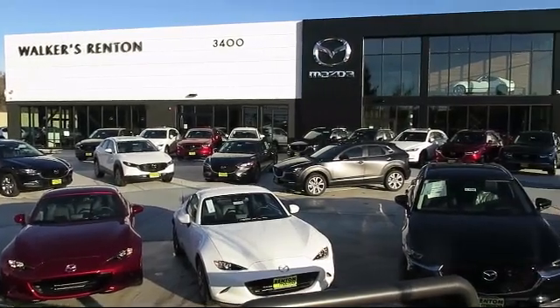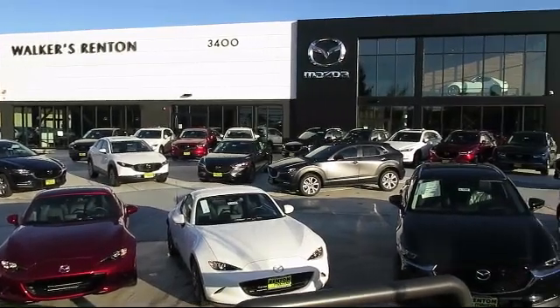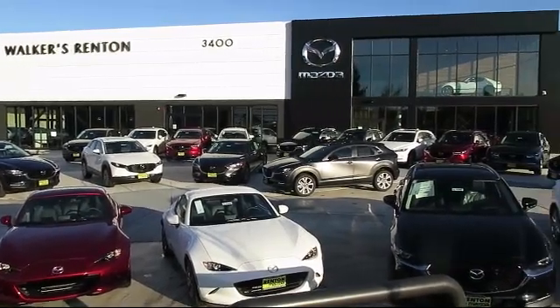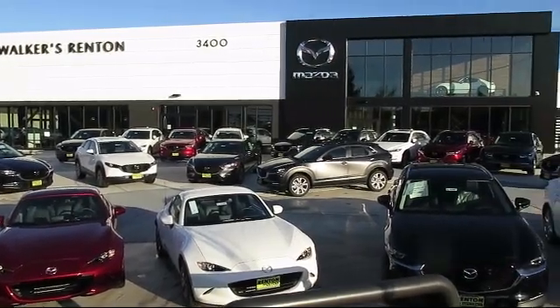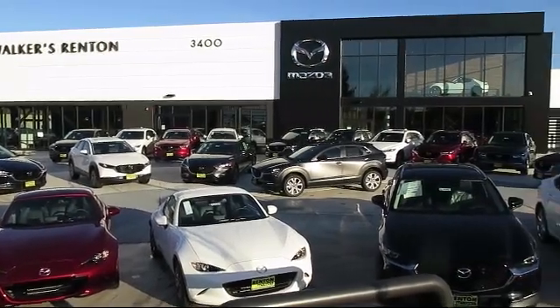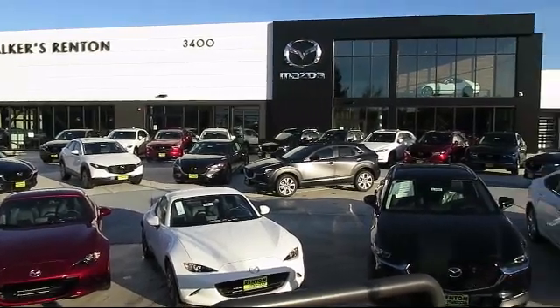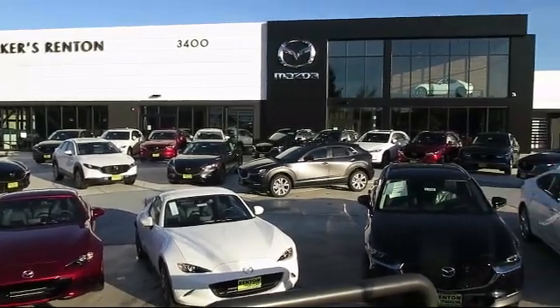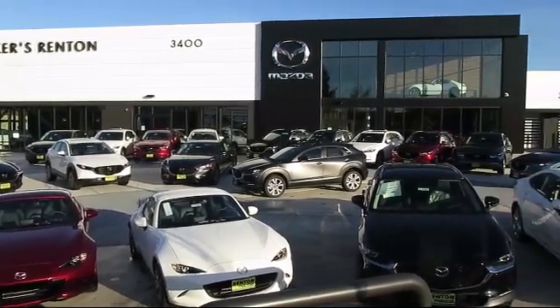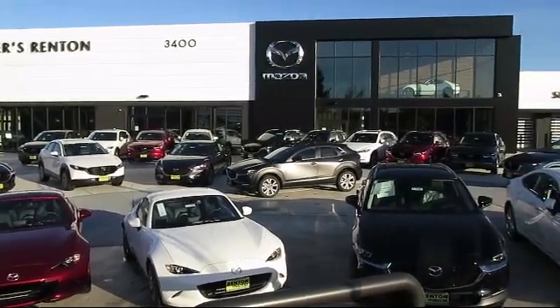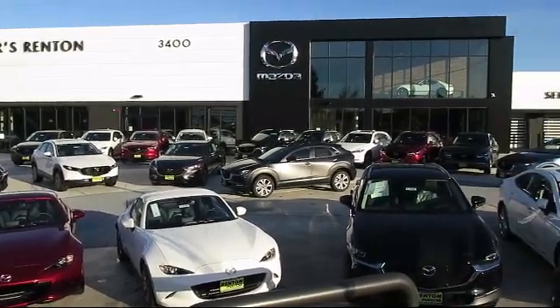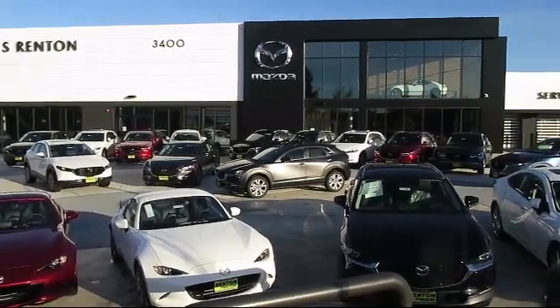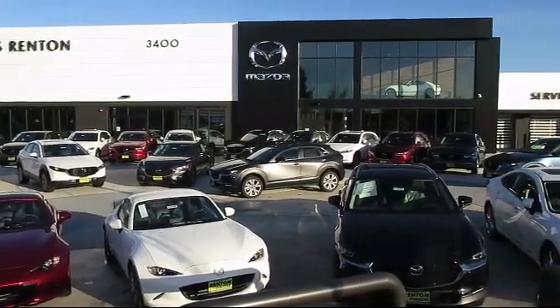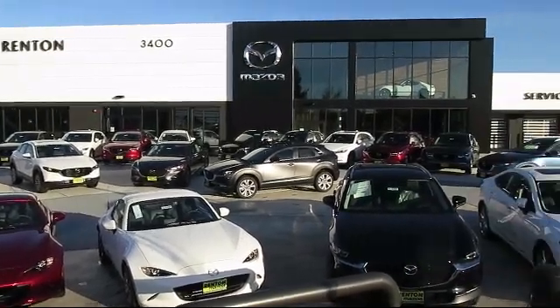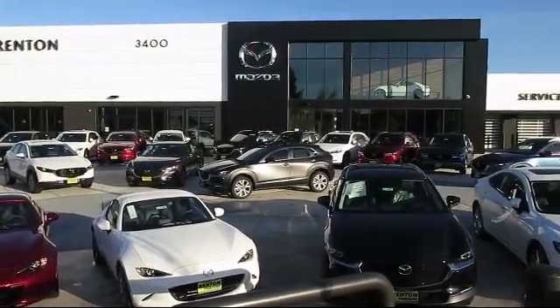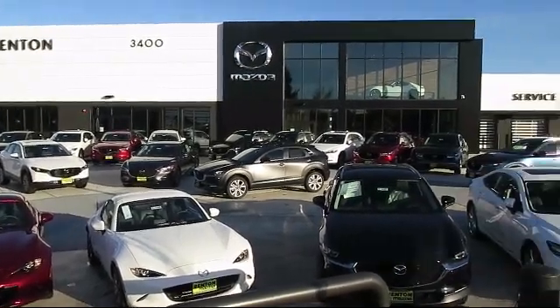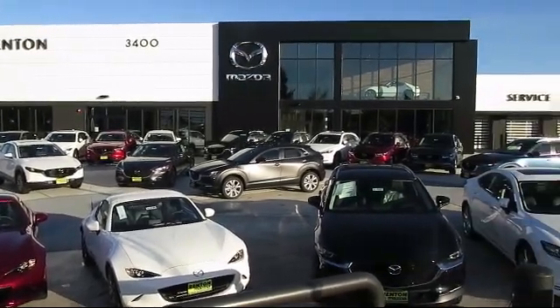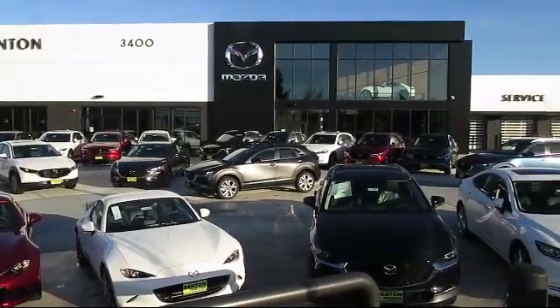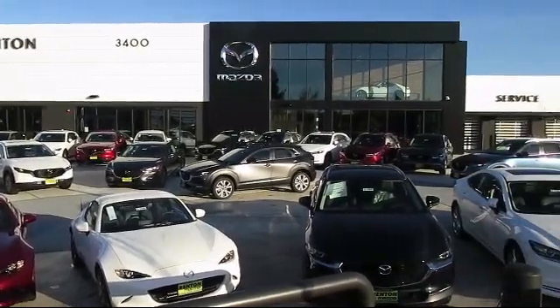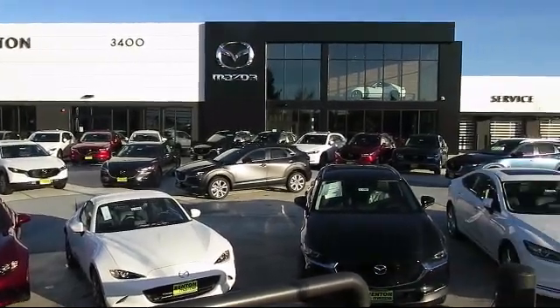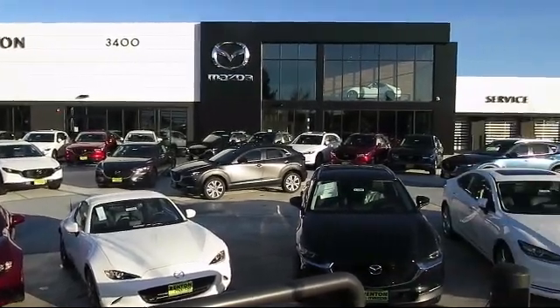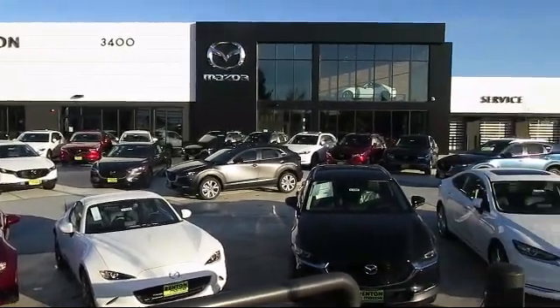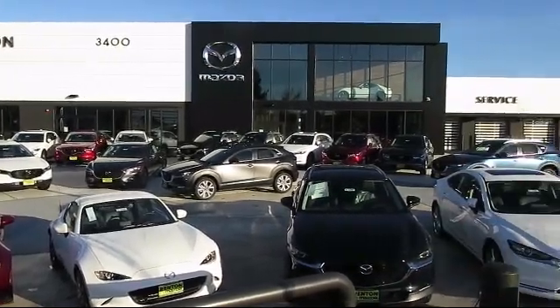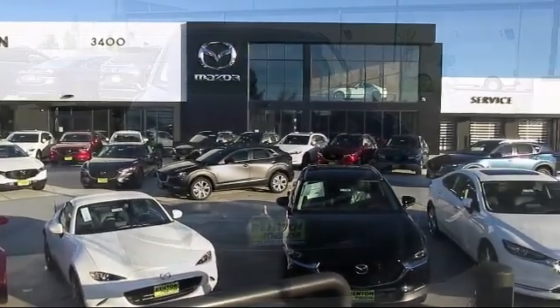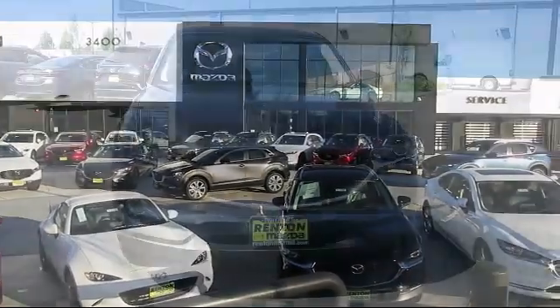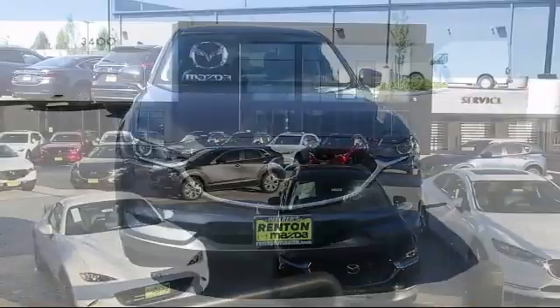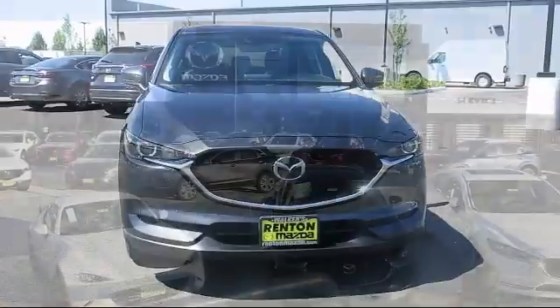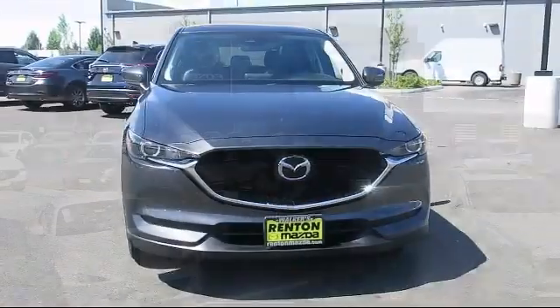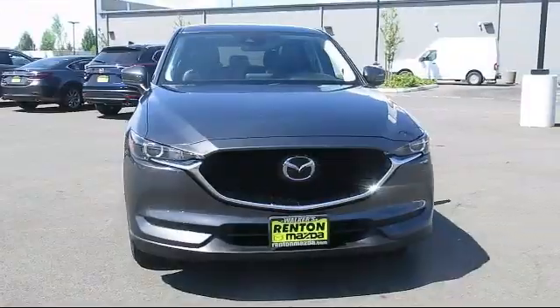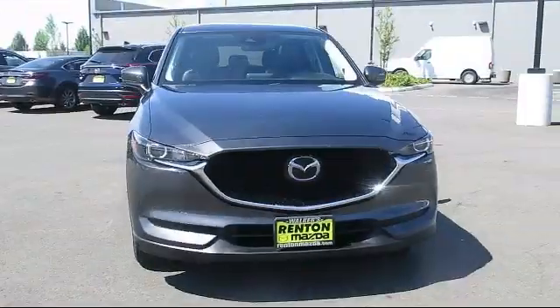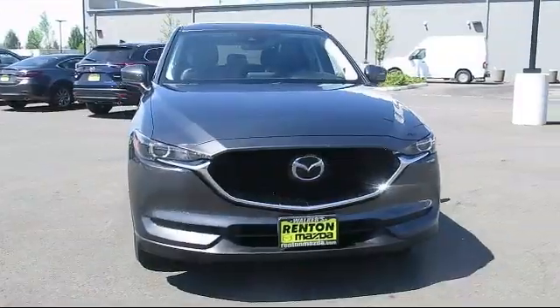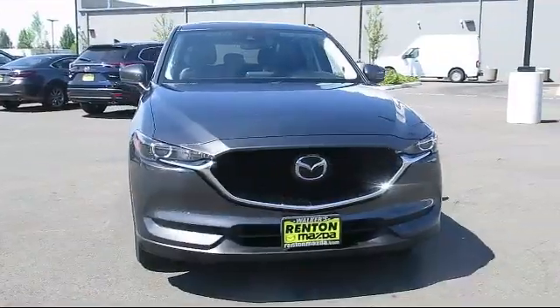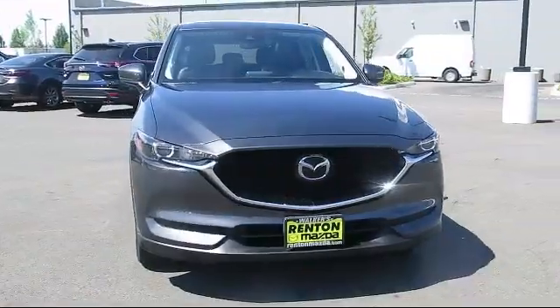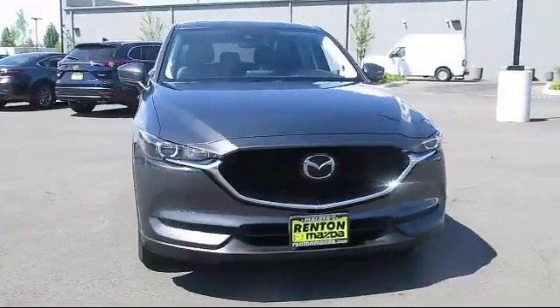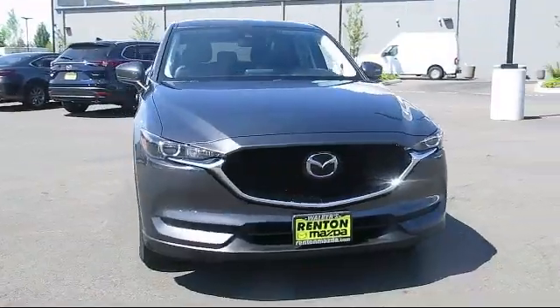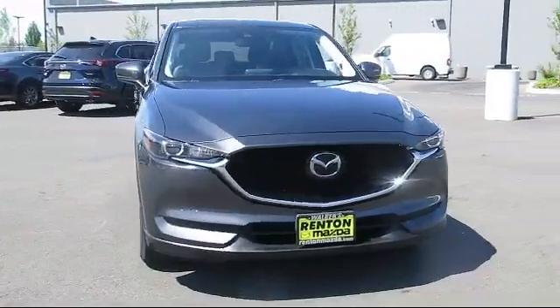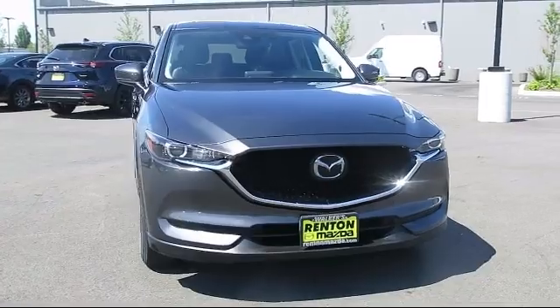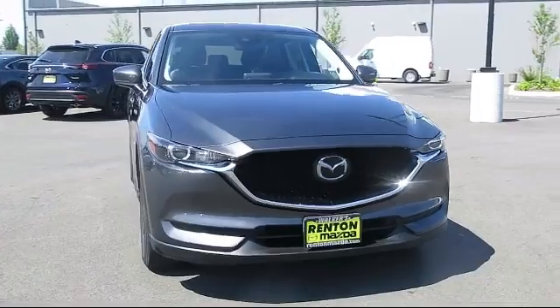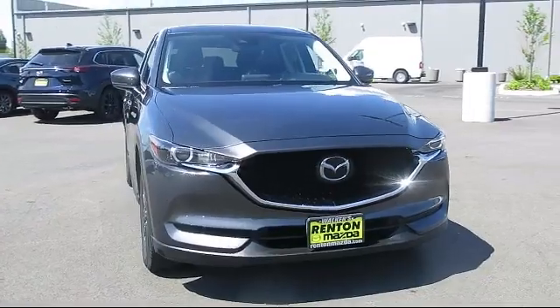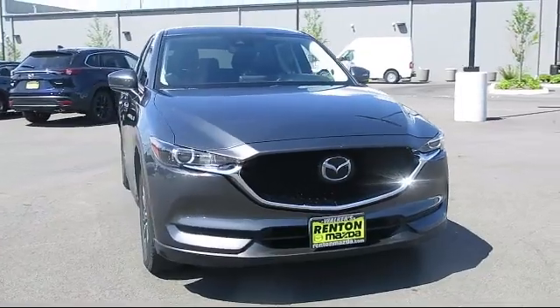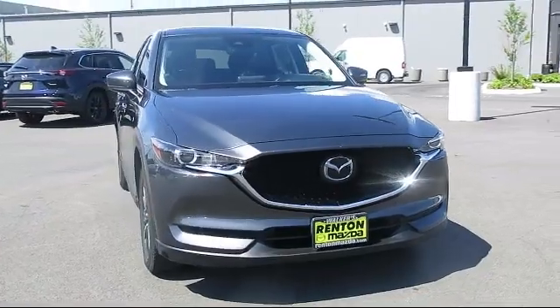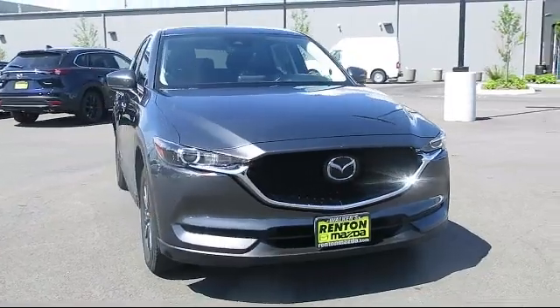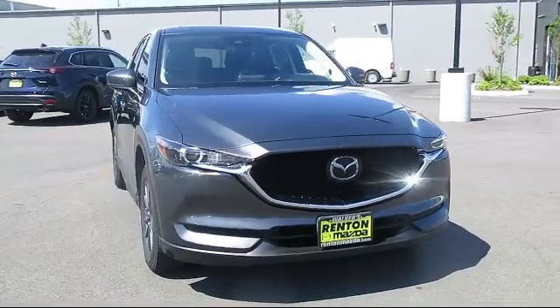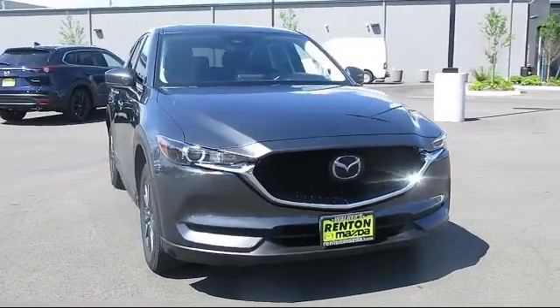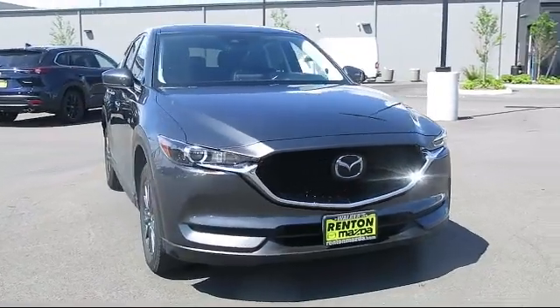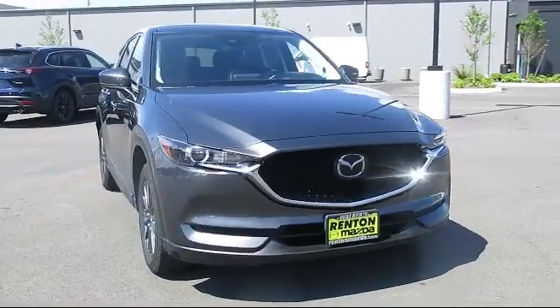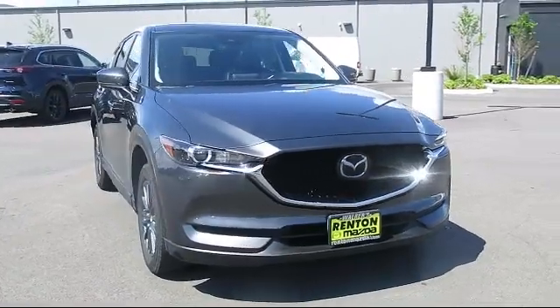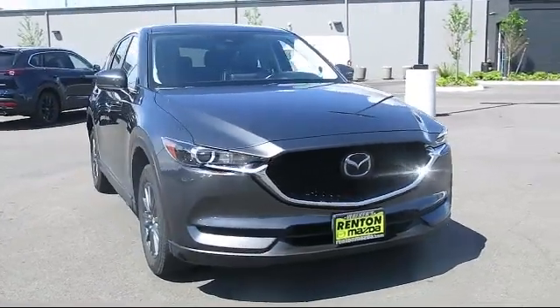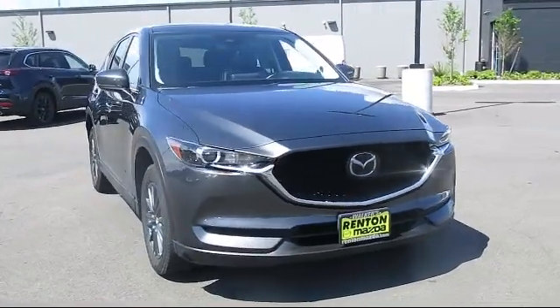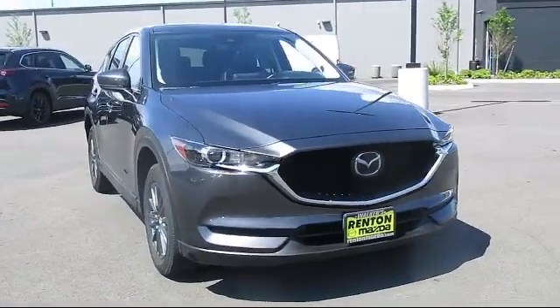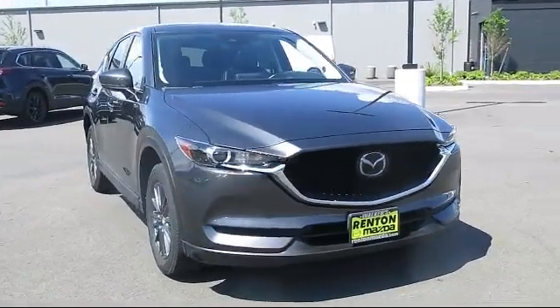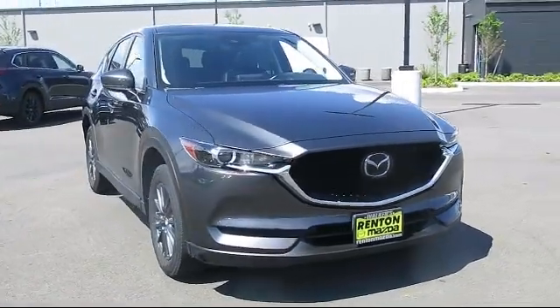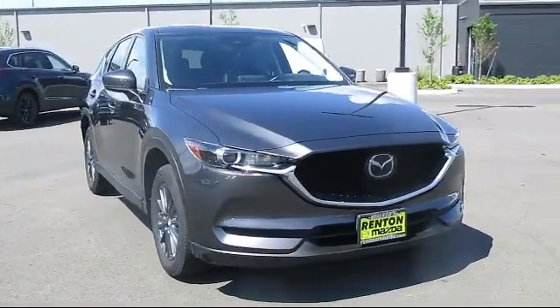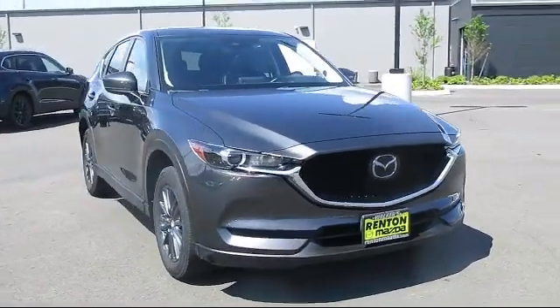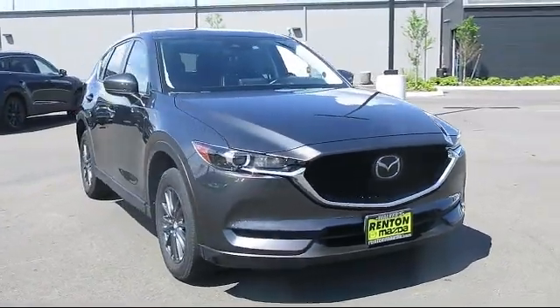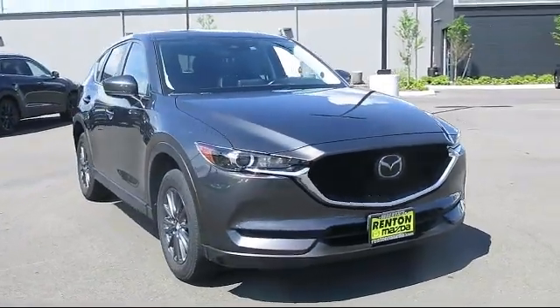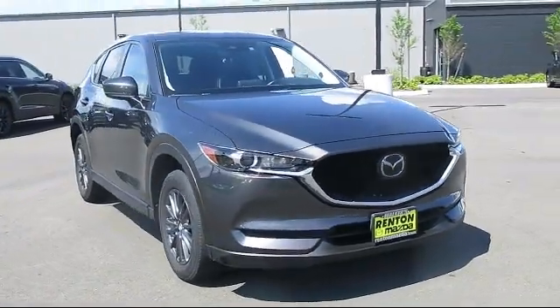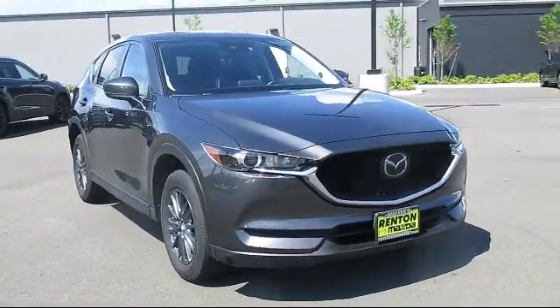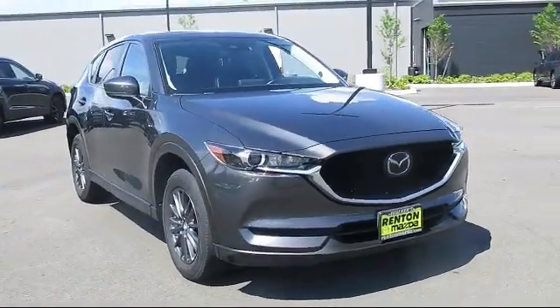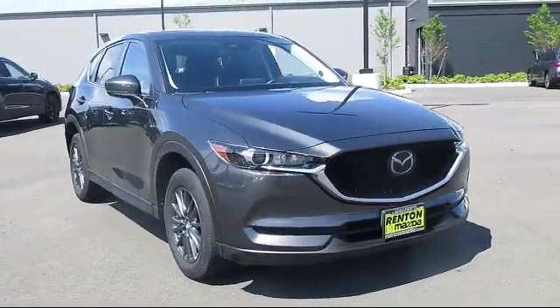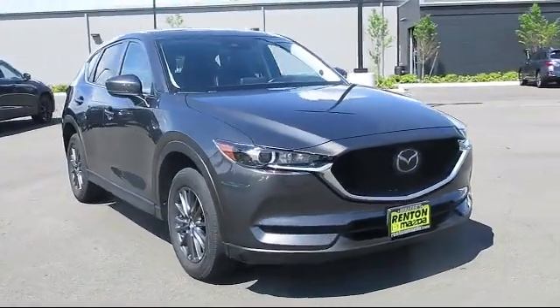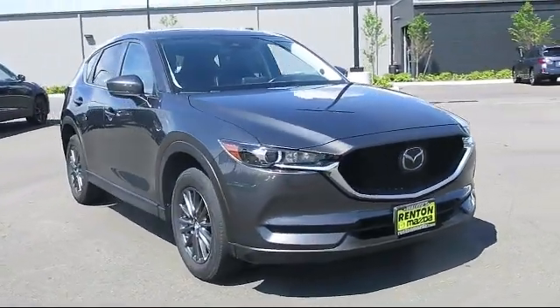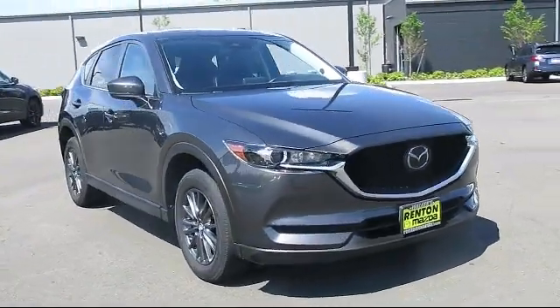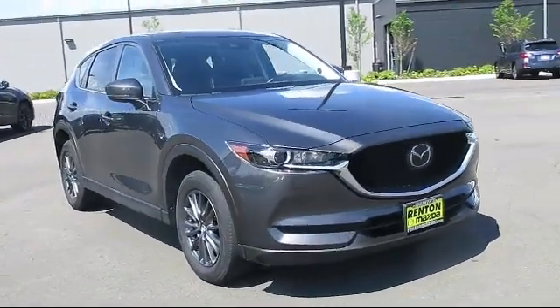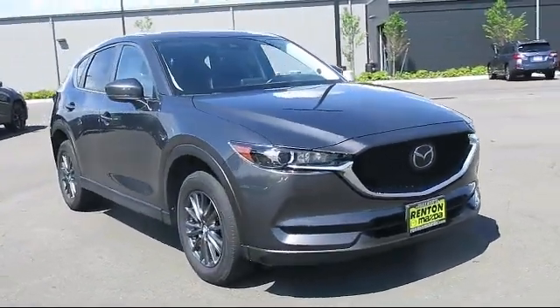Welcome to Walker's Renton Mazda. Here's a look at another vehicle from our great selection of cars, trucks, and SUVs.